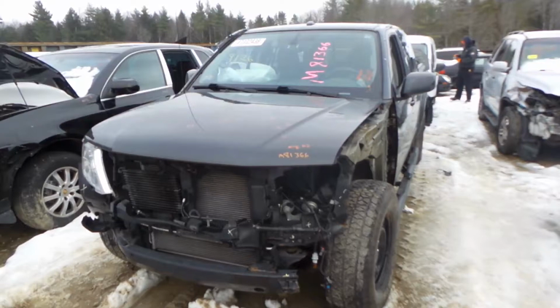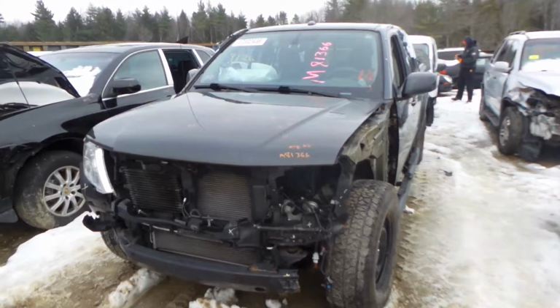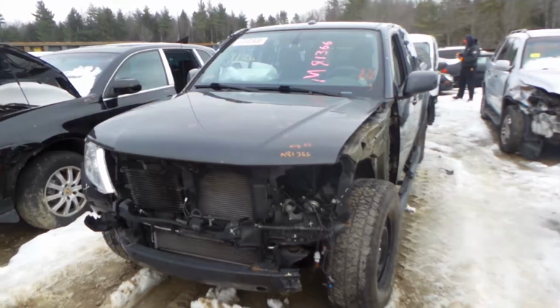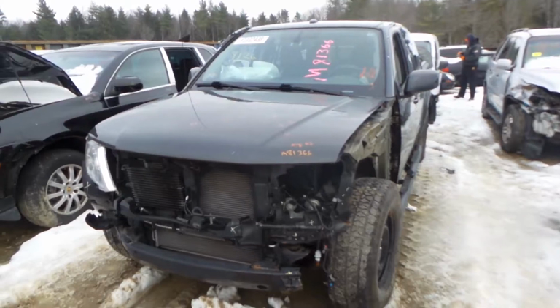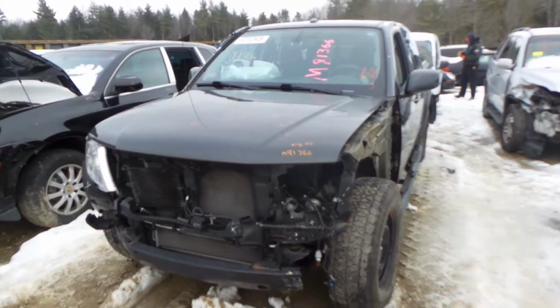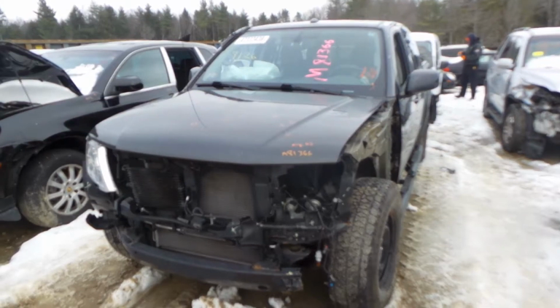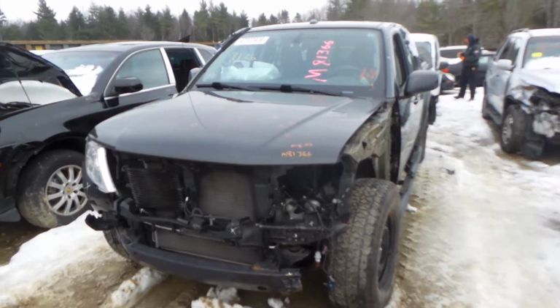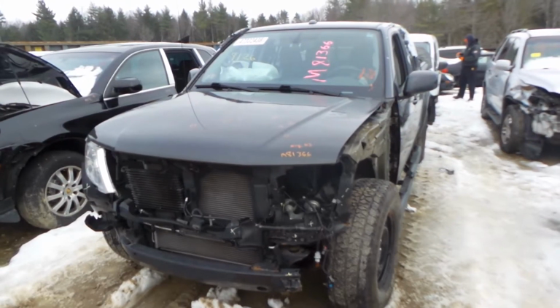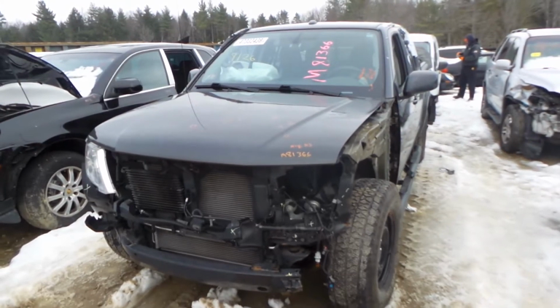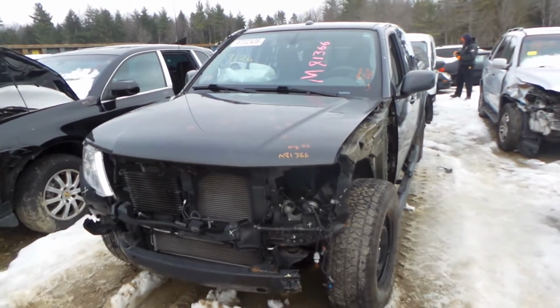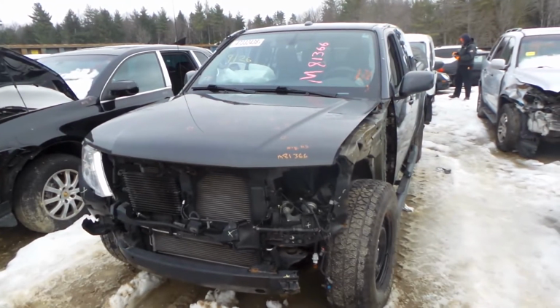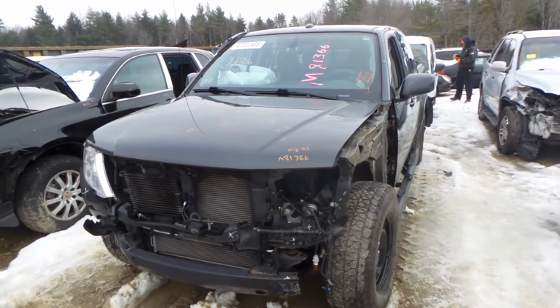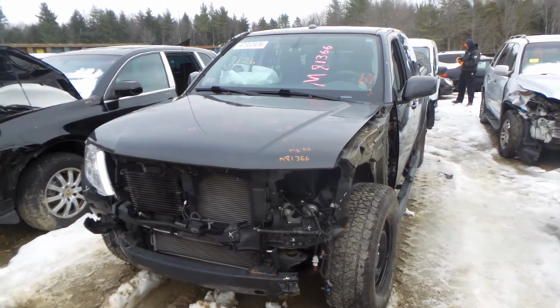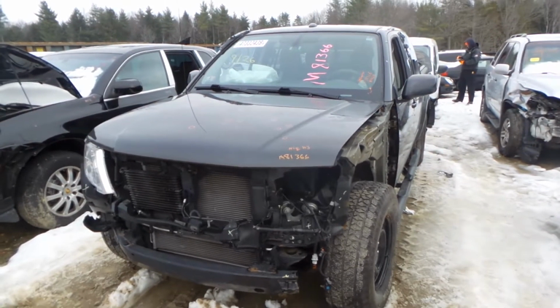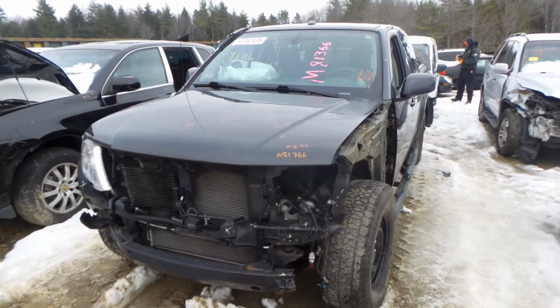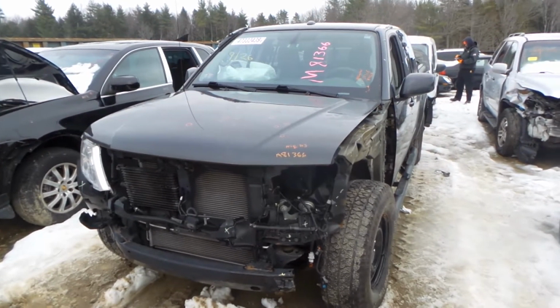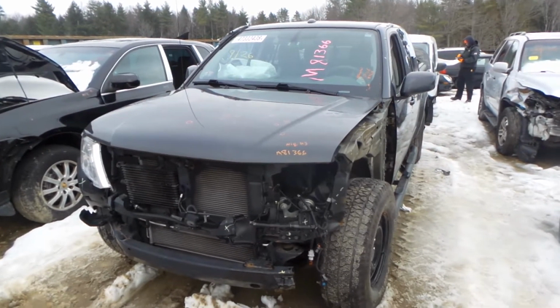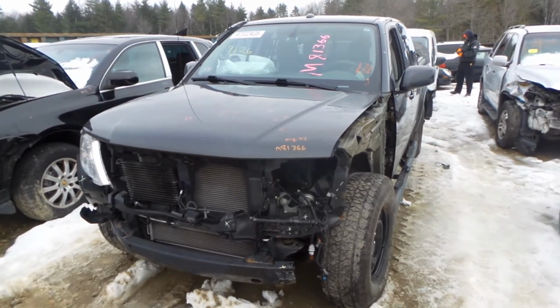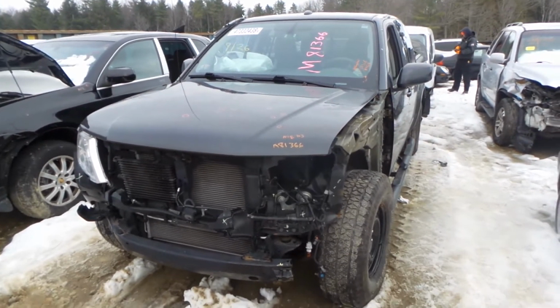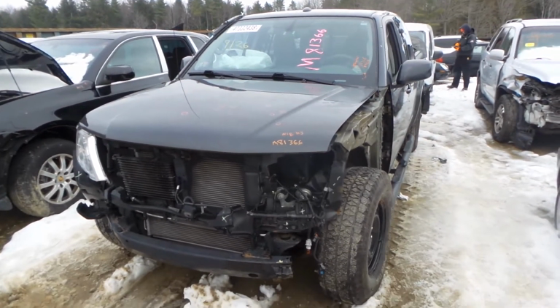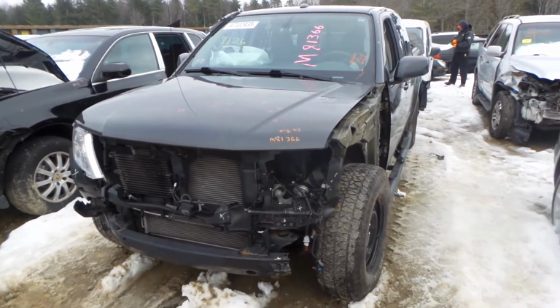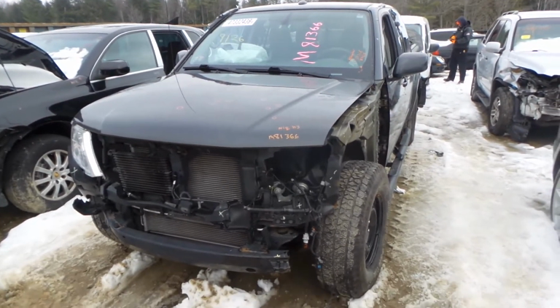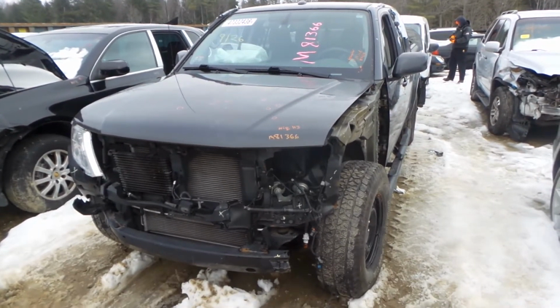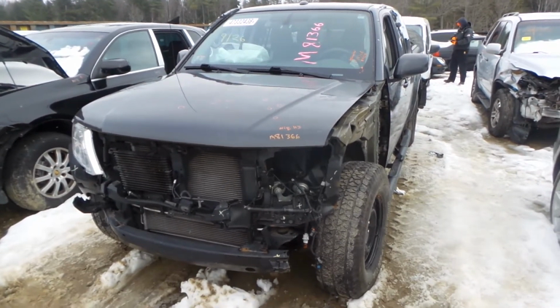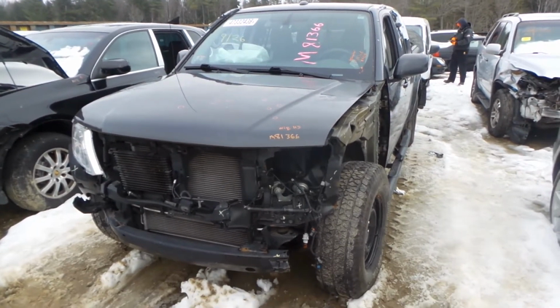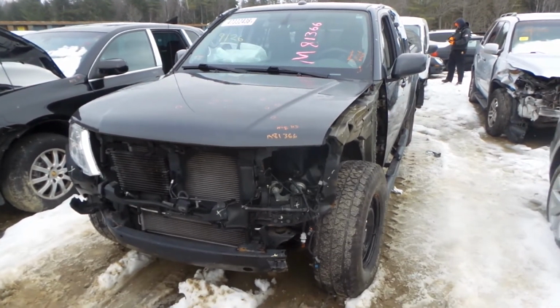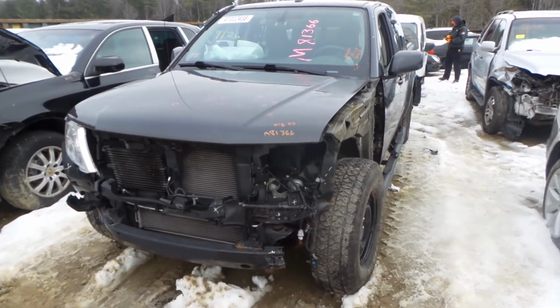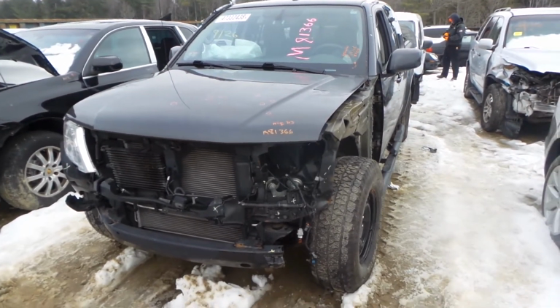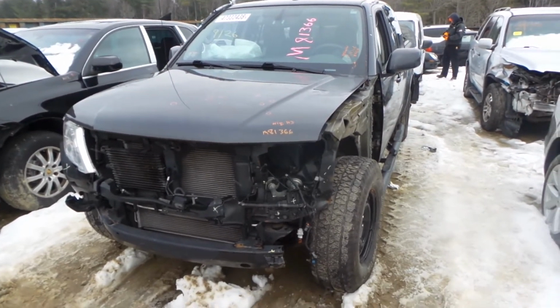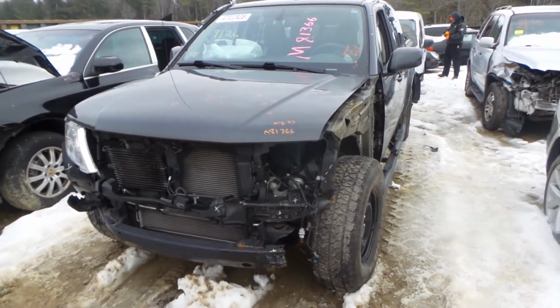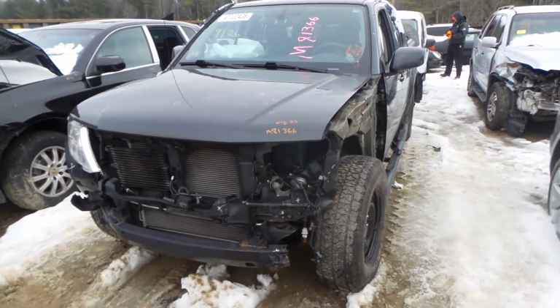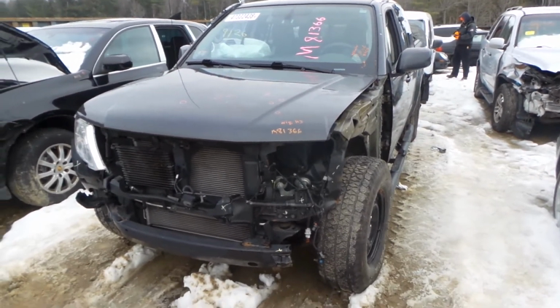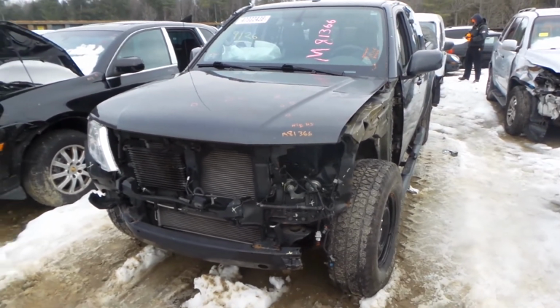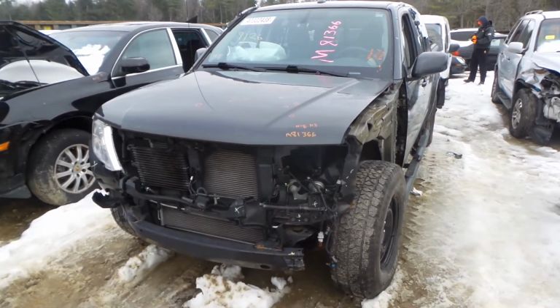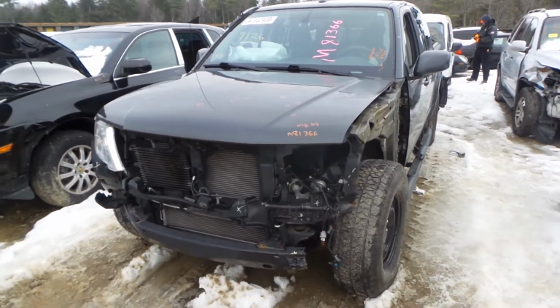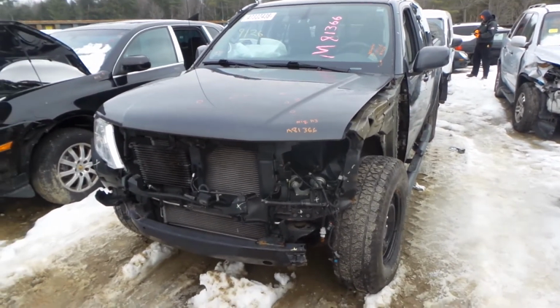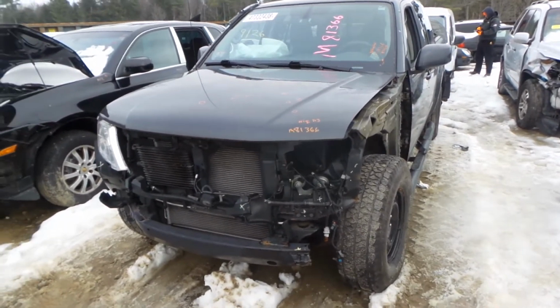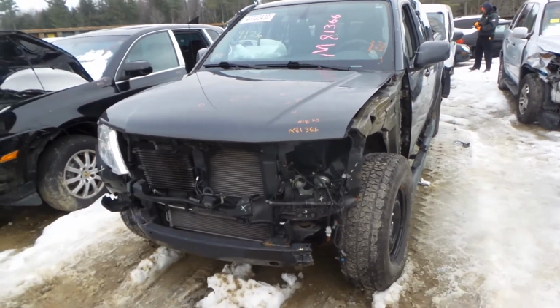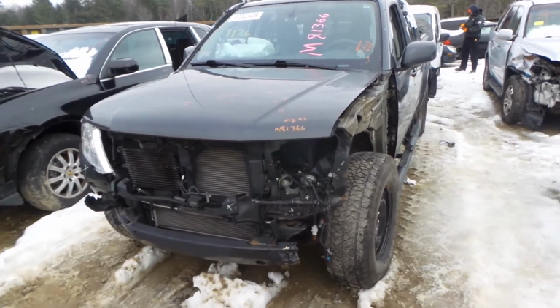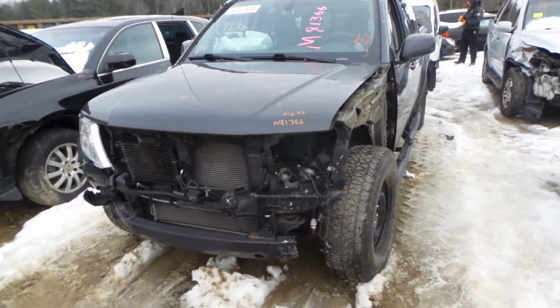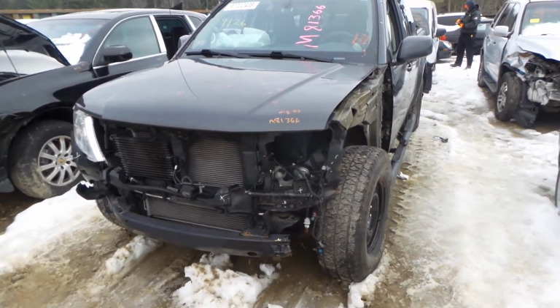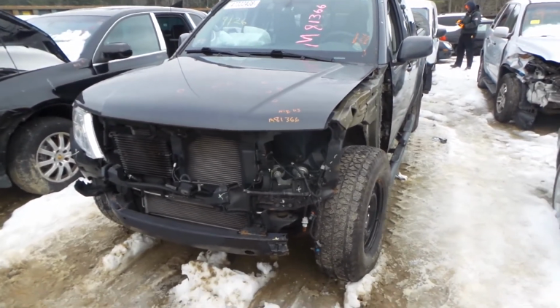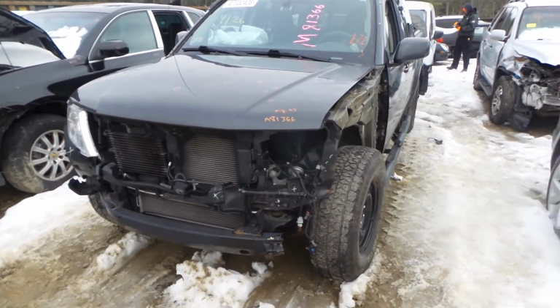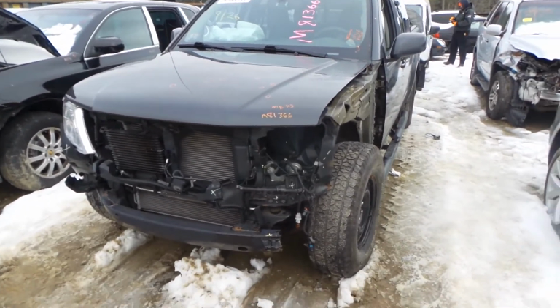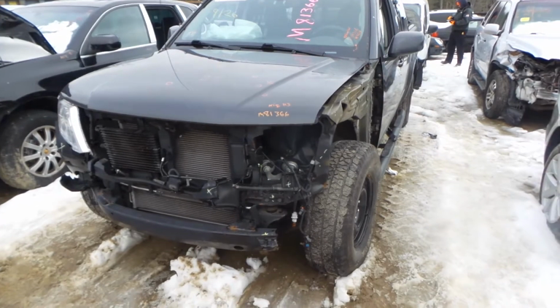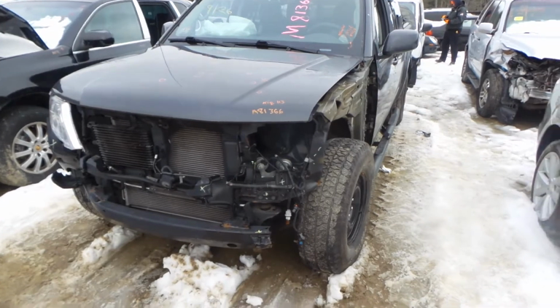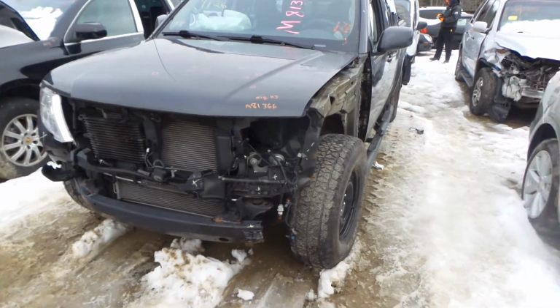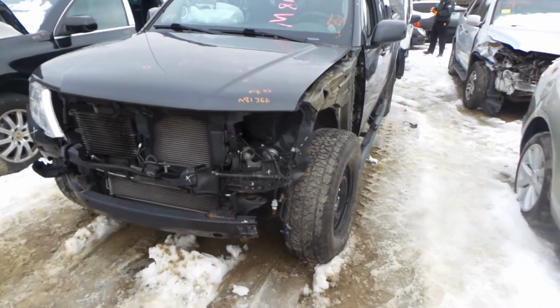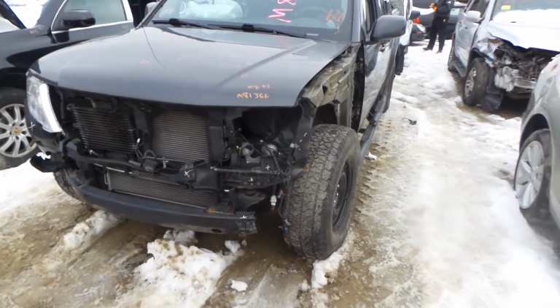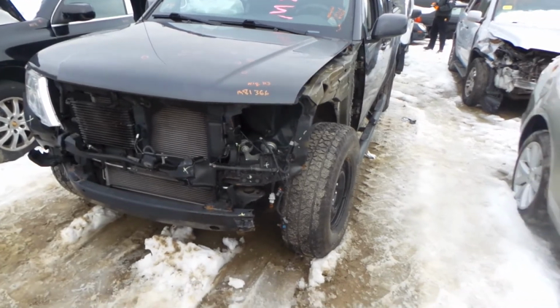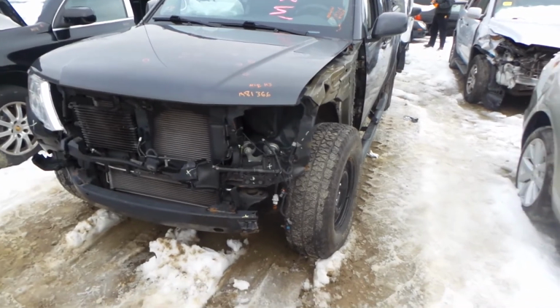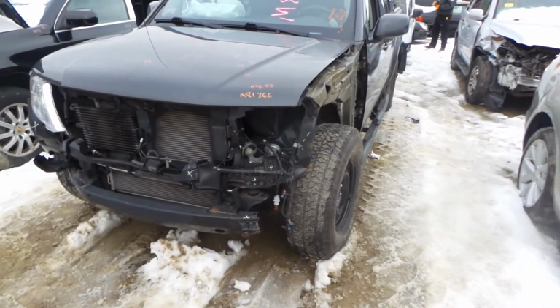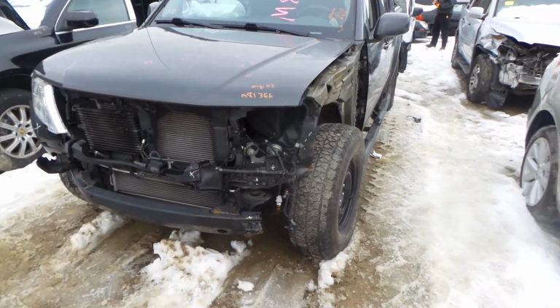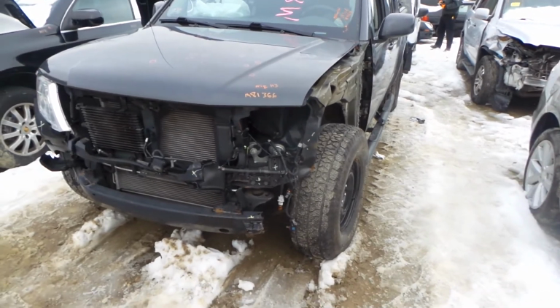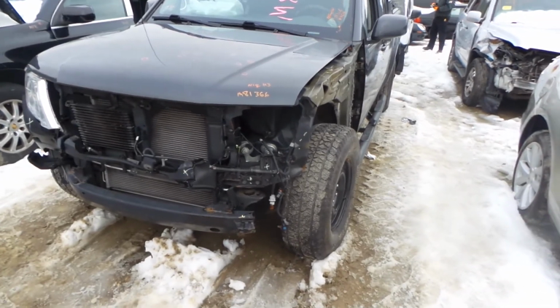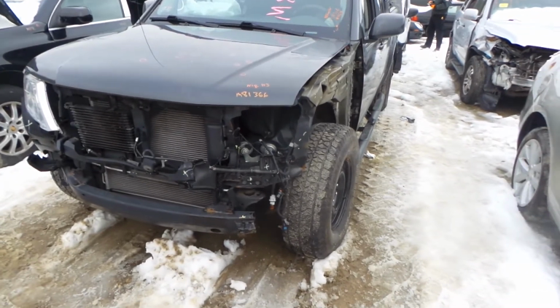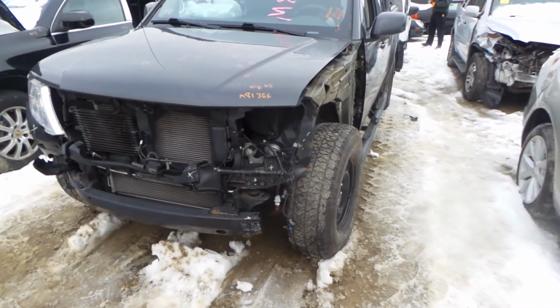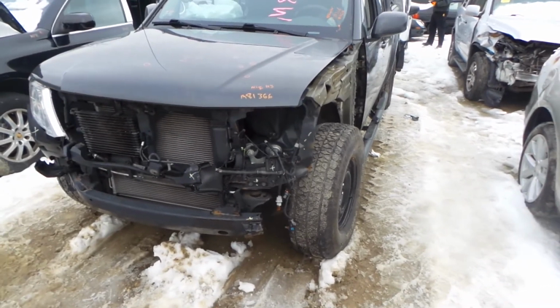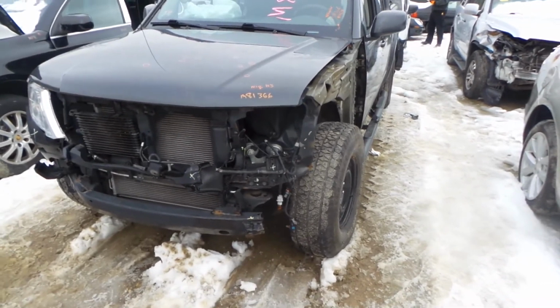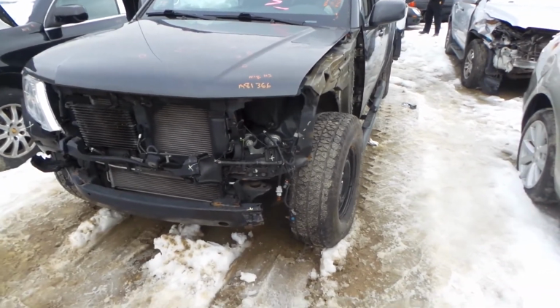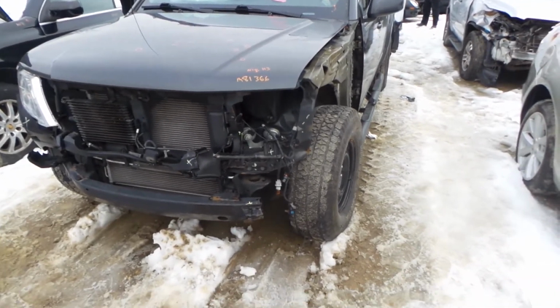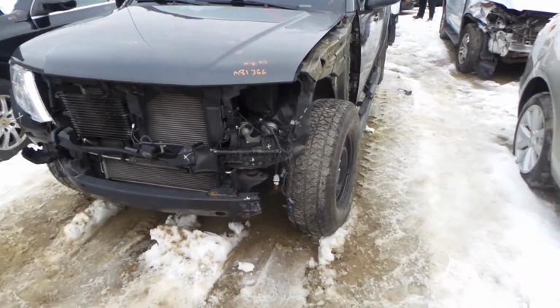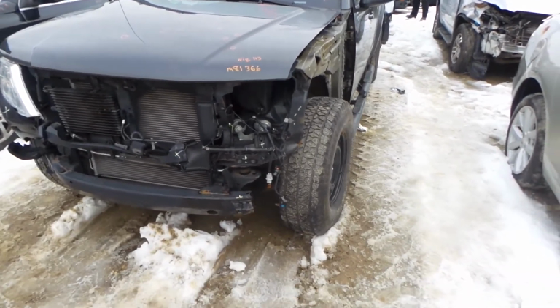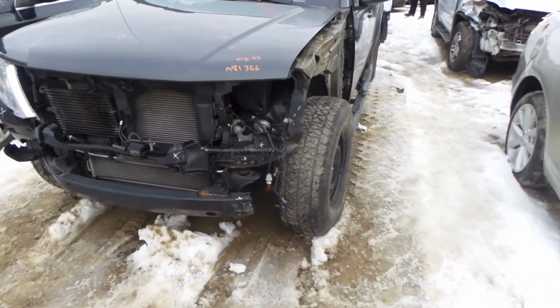Hi, it's Kyle with New England Auto and Truck Recyclers. Today we are parting out a 2015 Nissan Frontier, stock number 81366.